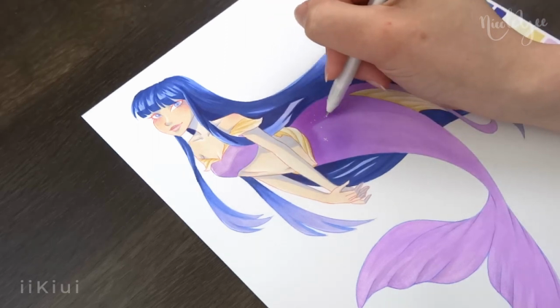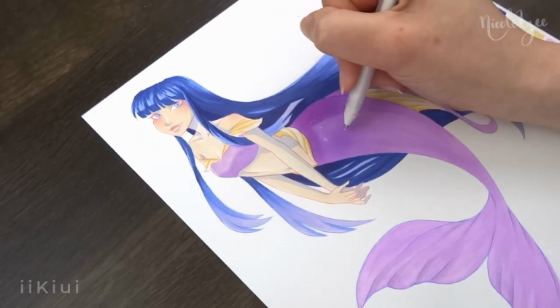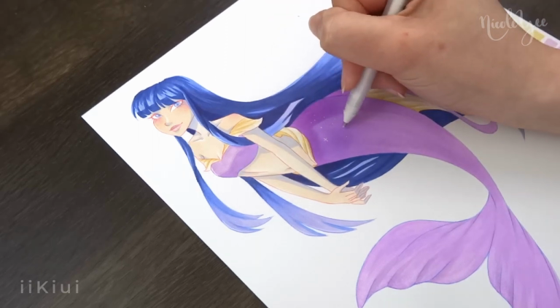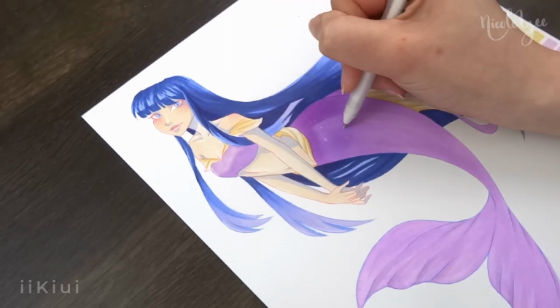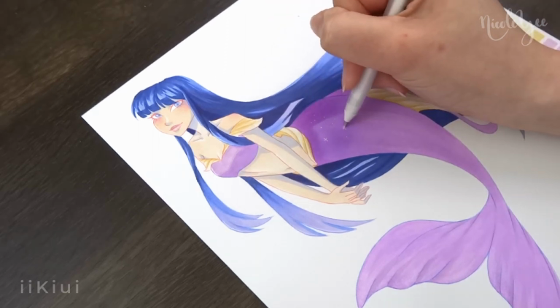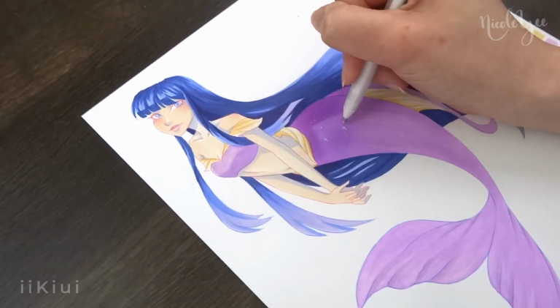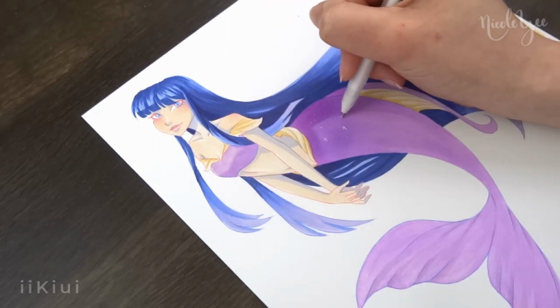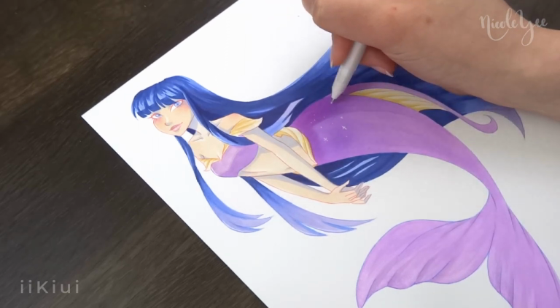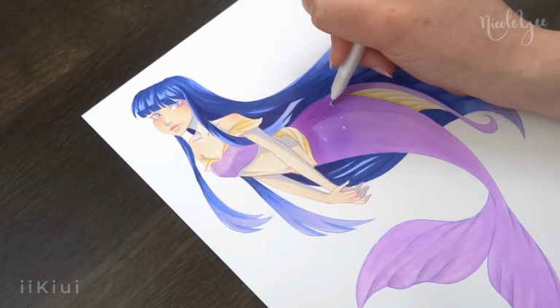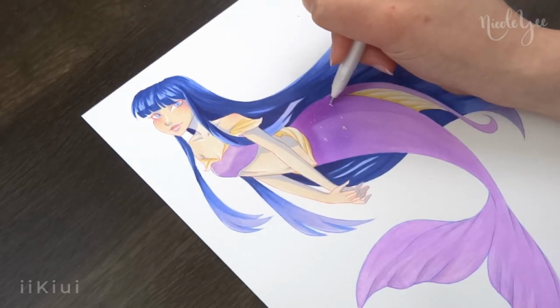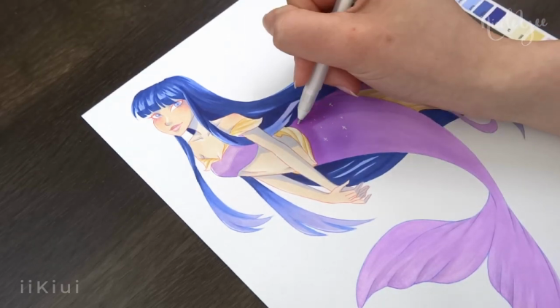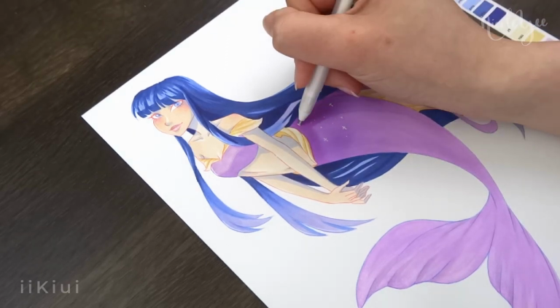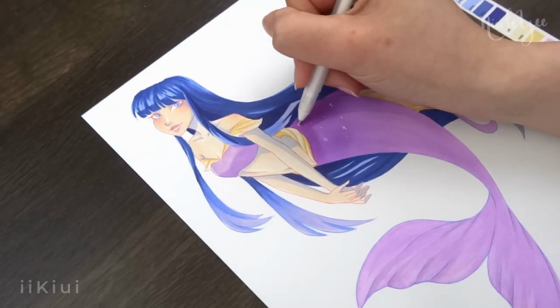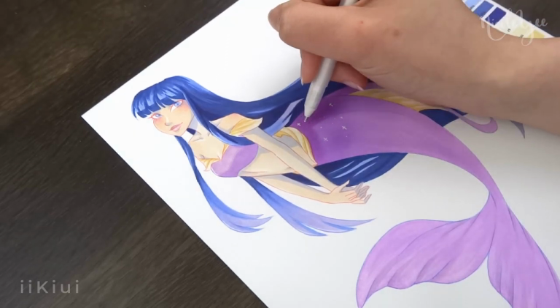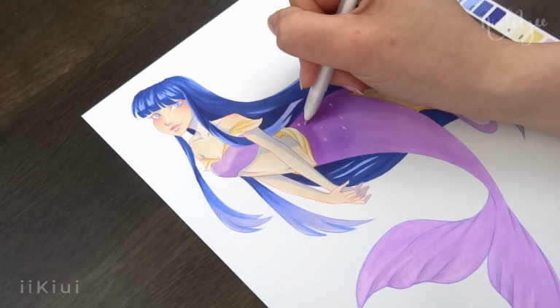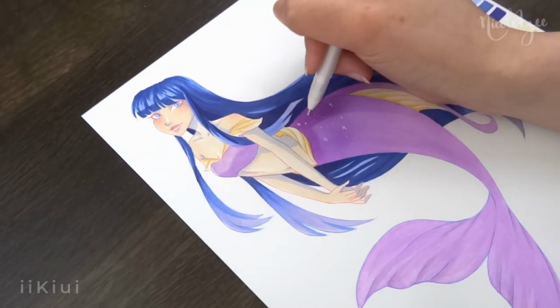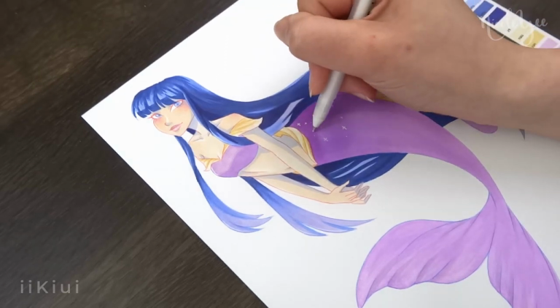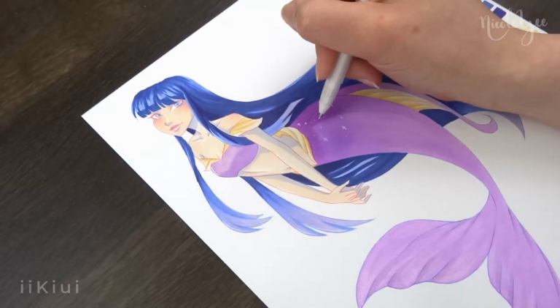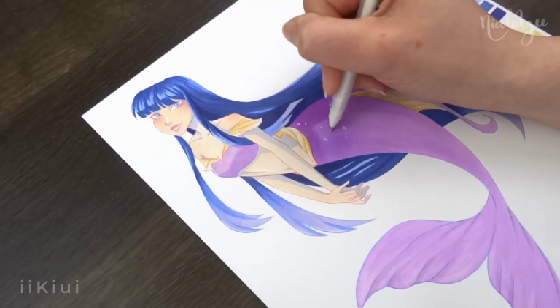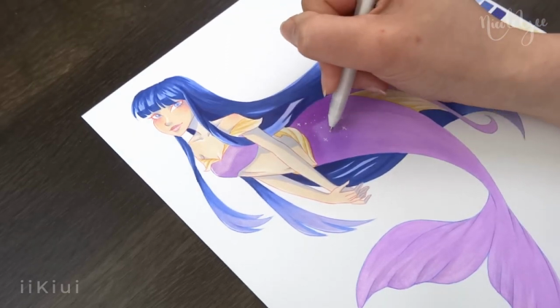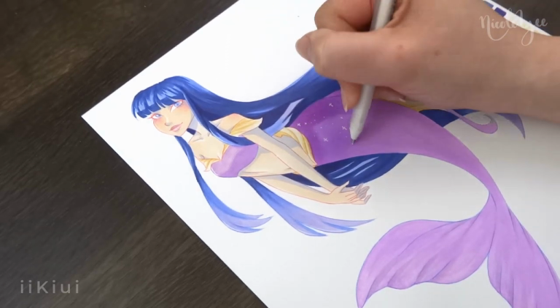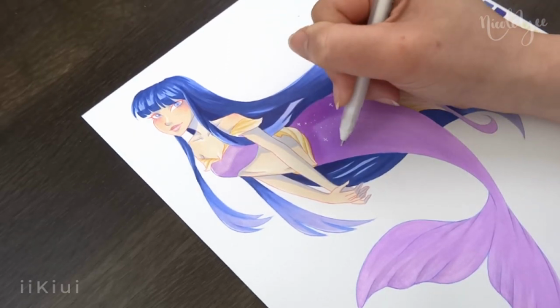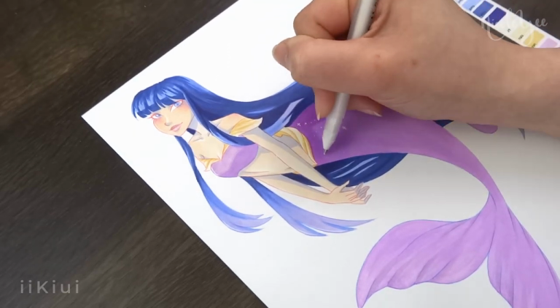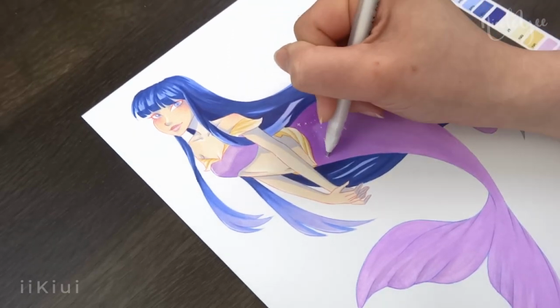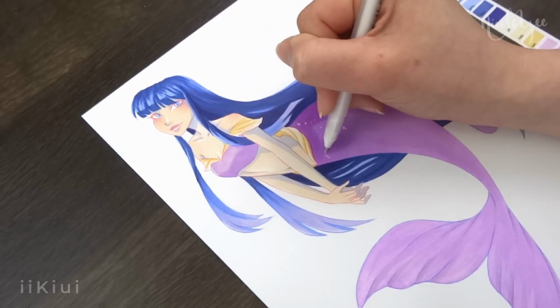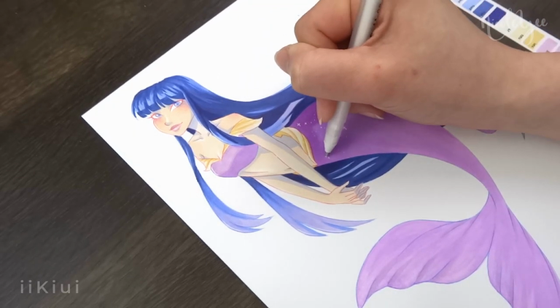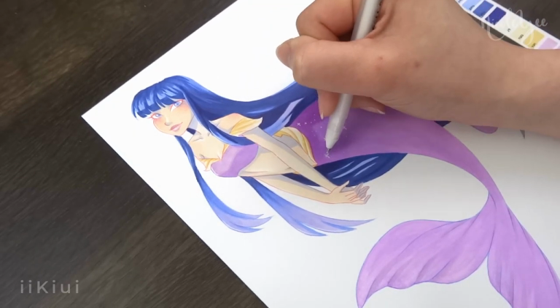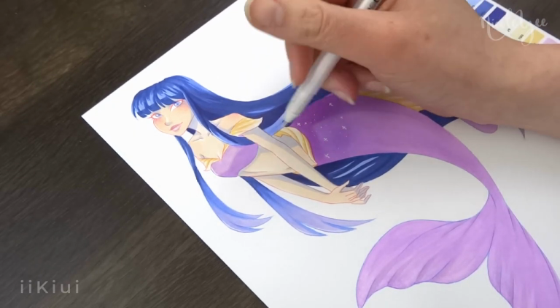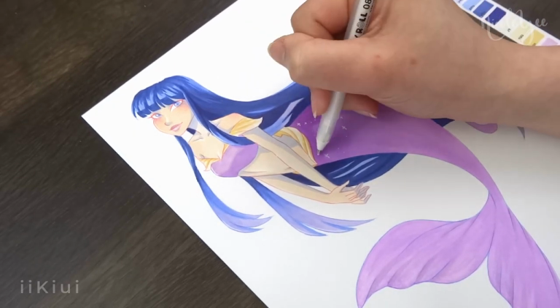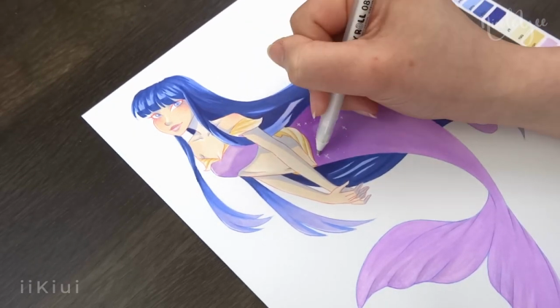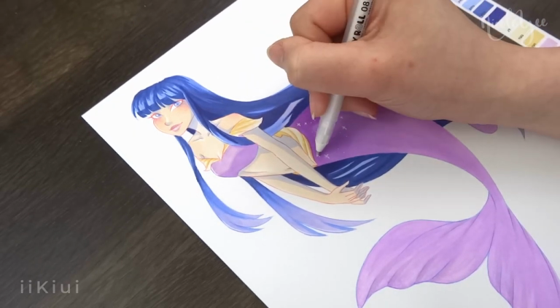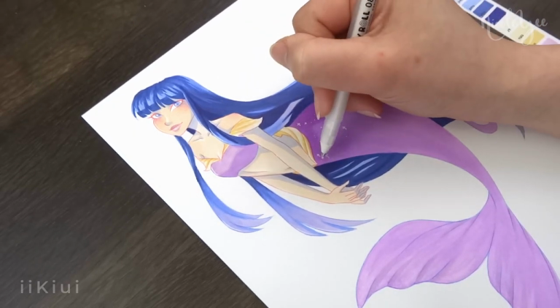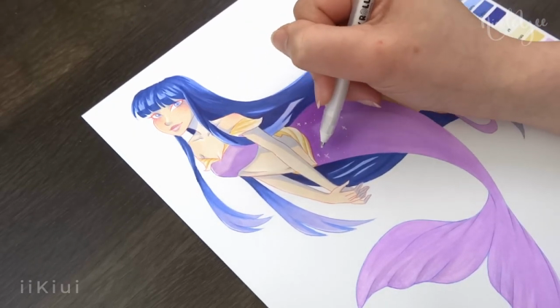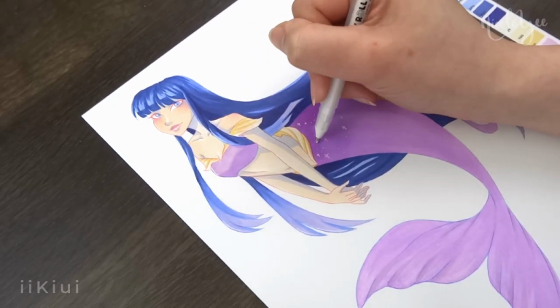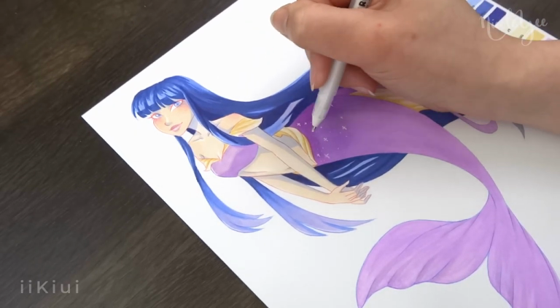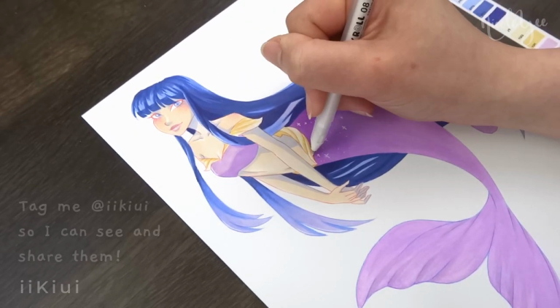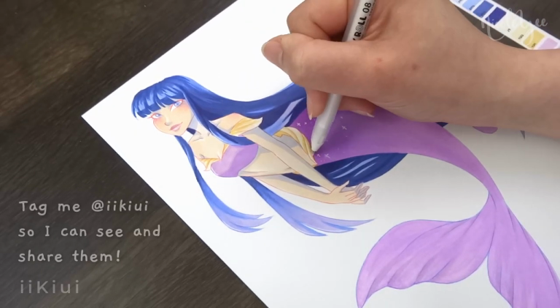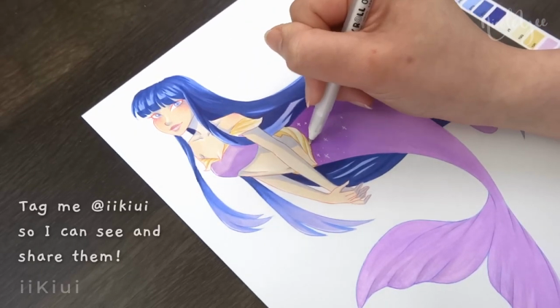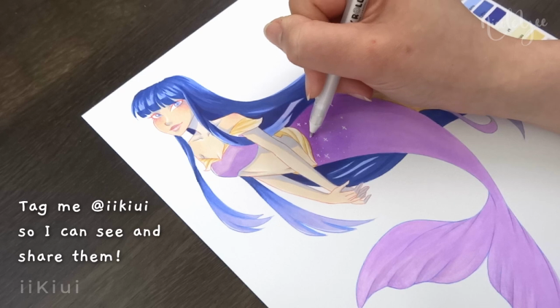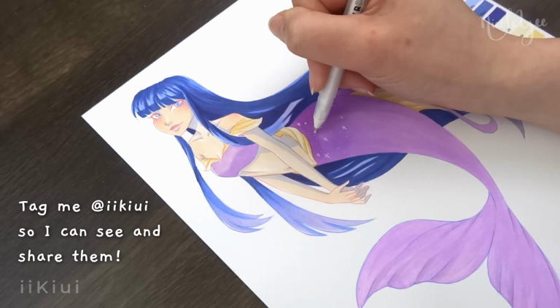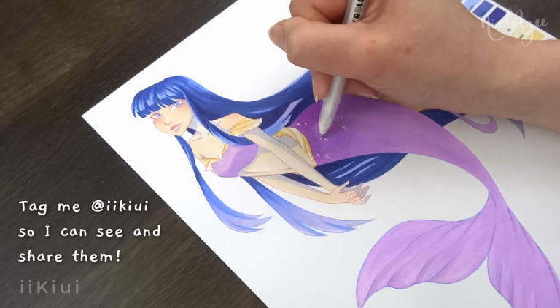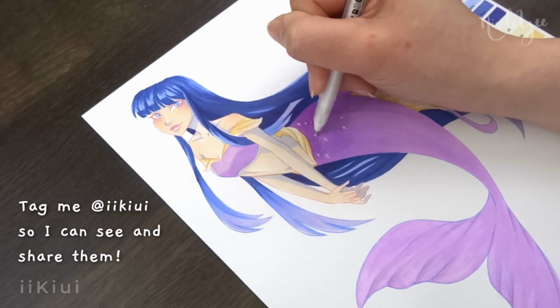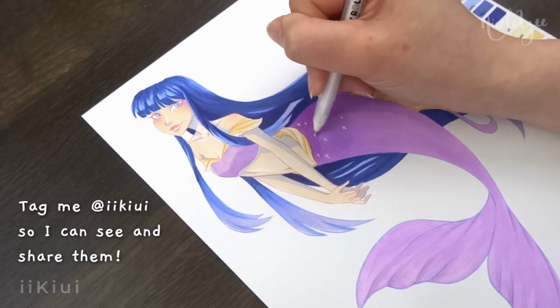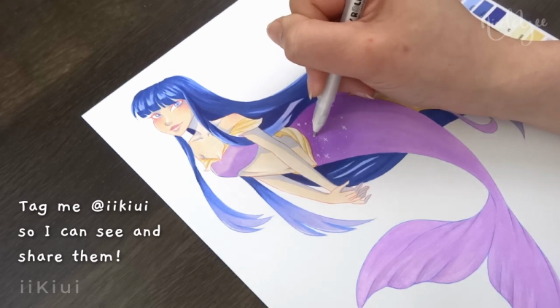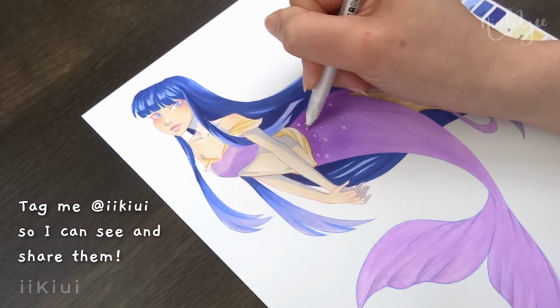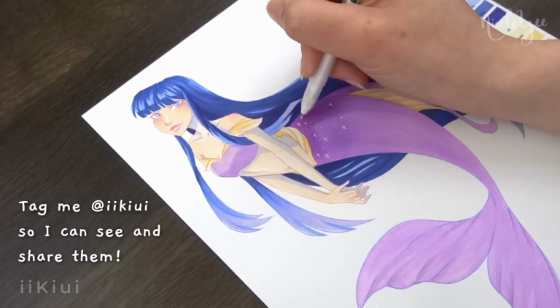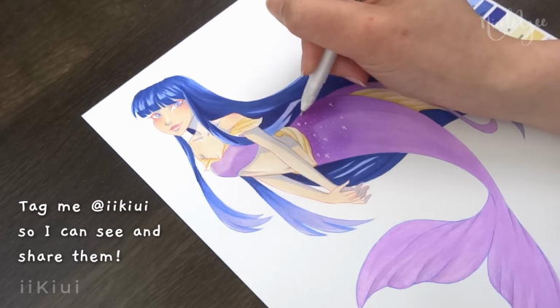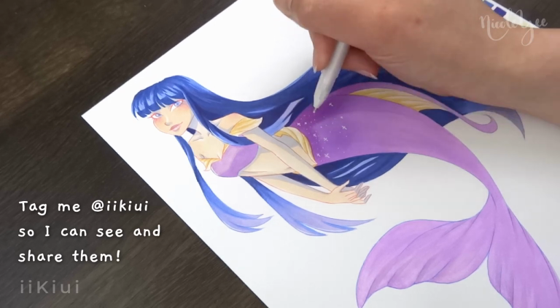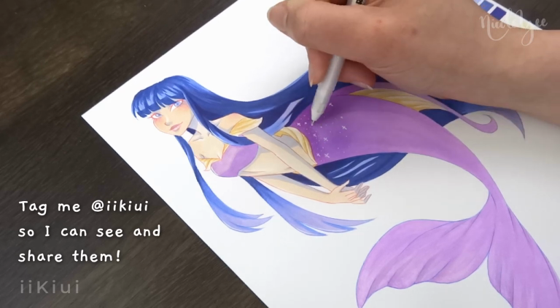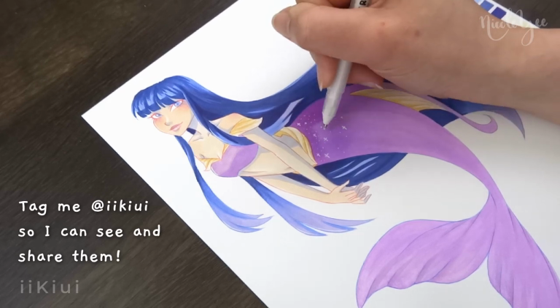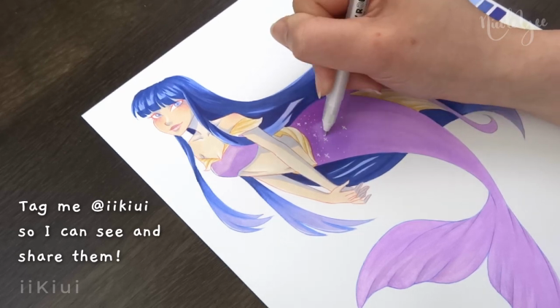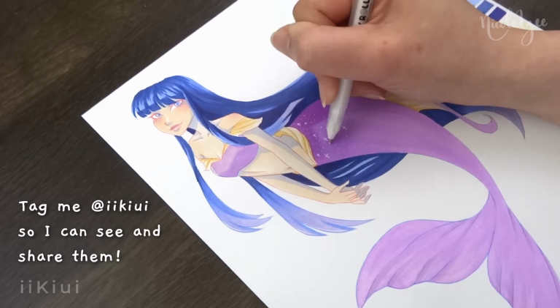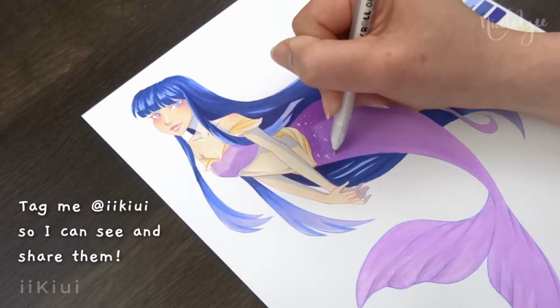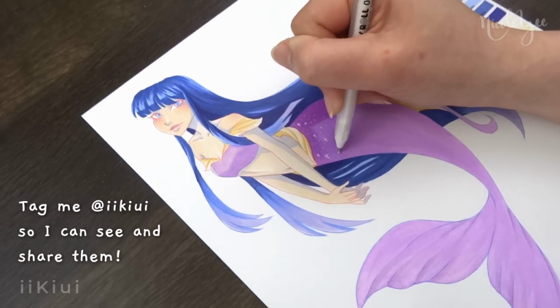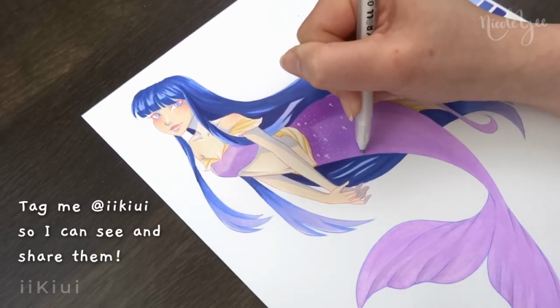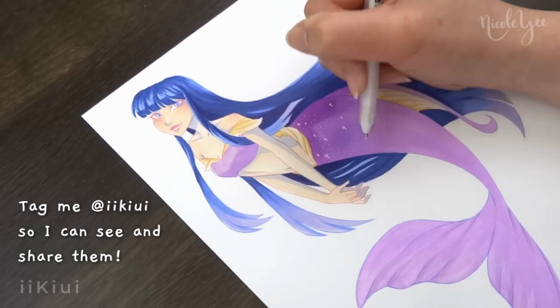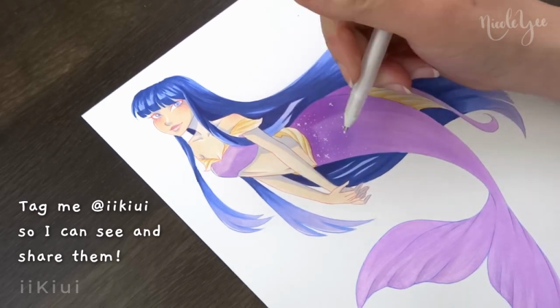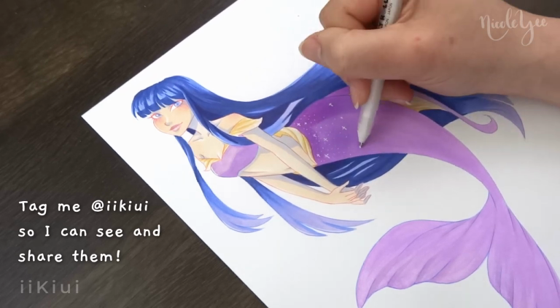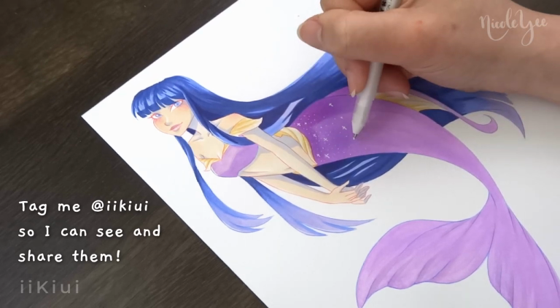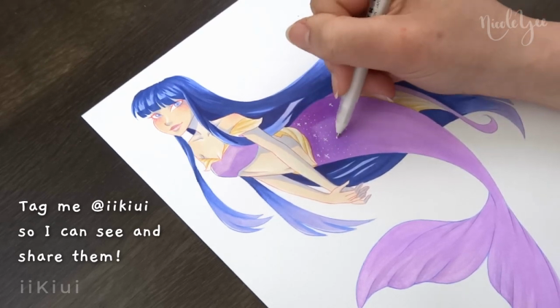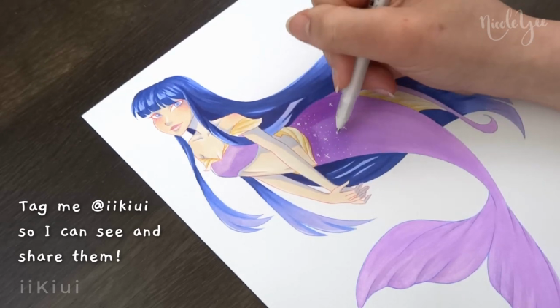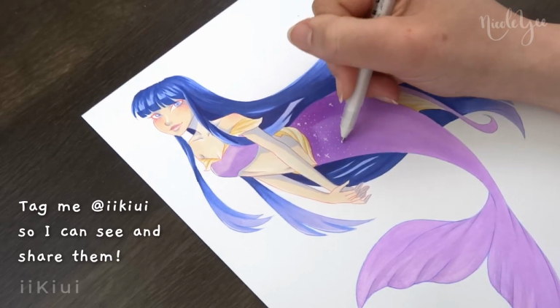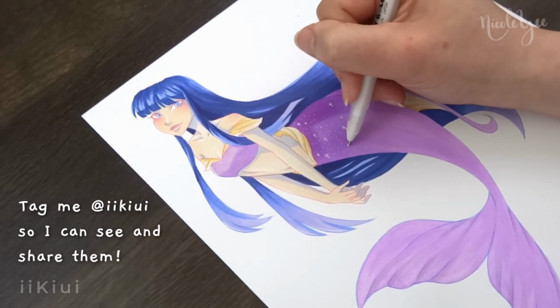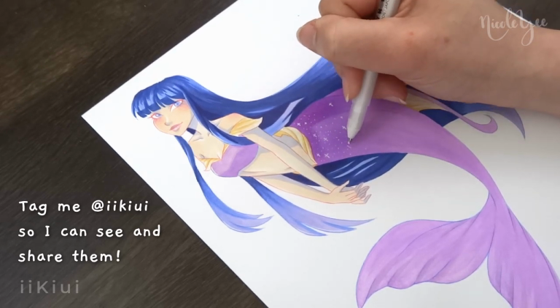And if you do decide to purchase, color, and post these mermaids, be sure to tag me, Addie Kiwi, on wherever you post on social media.